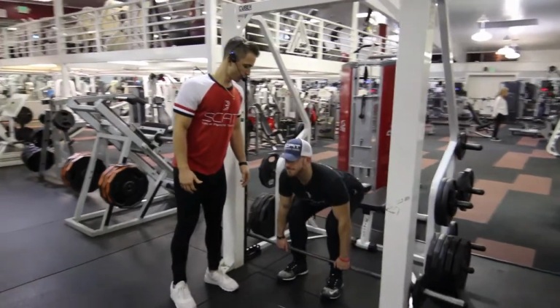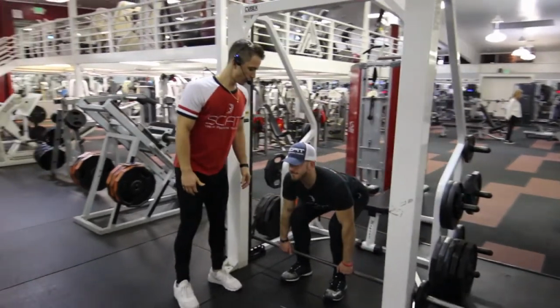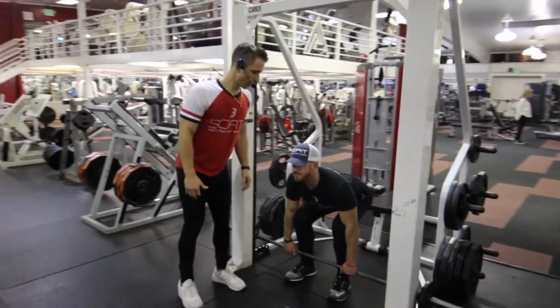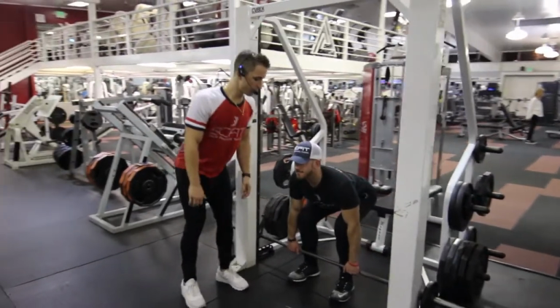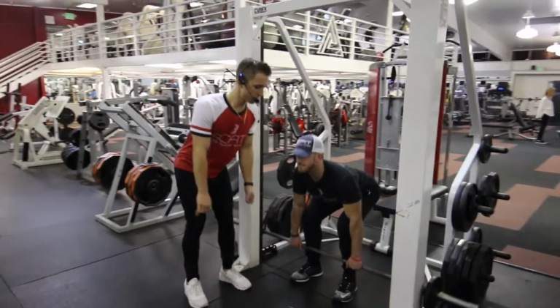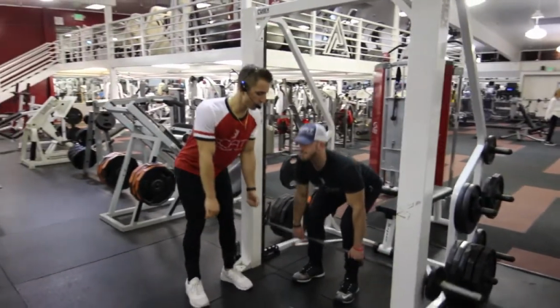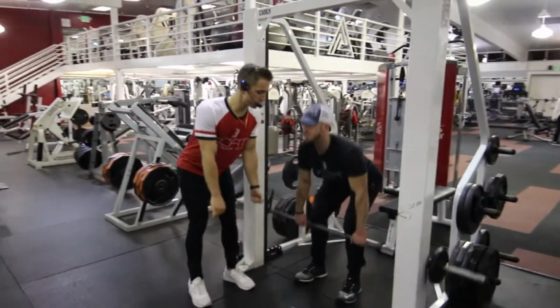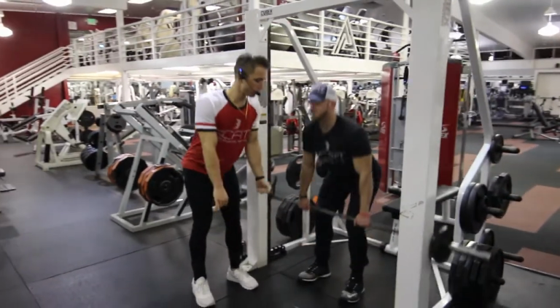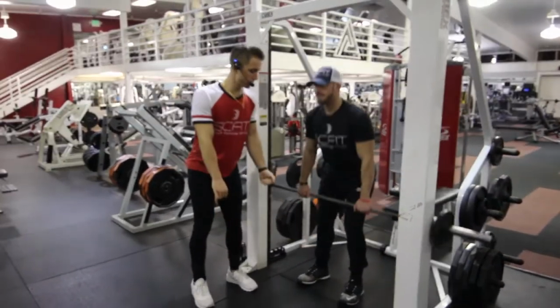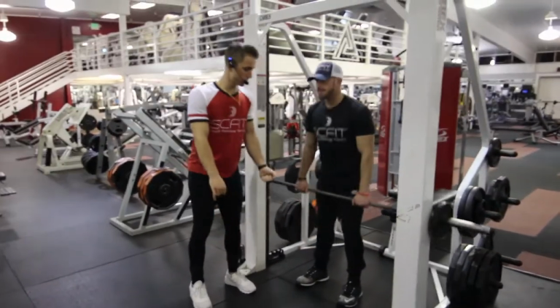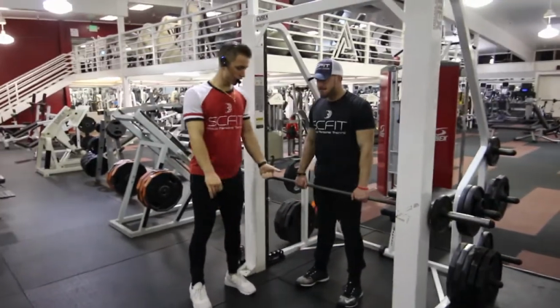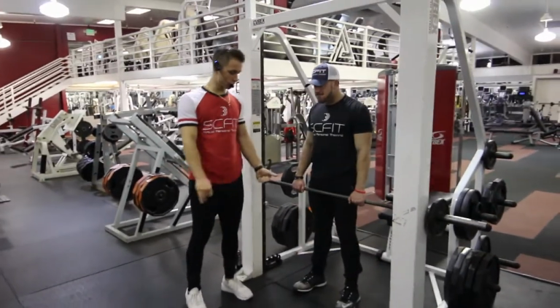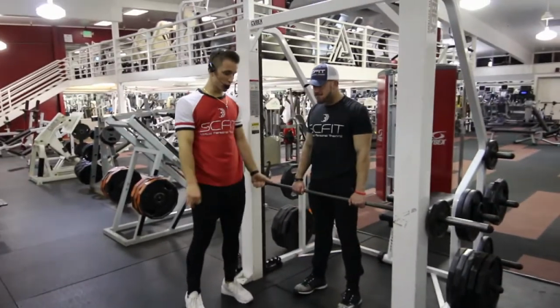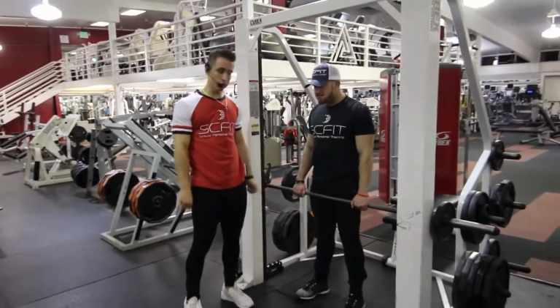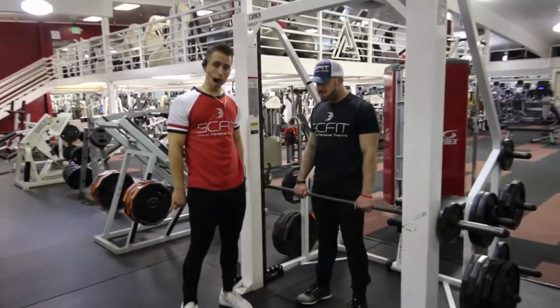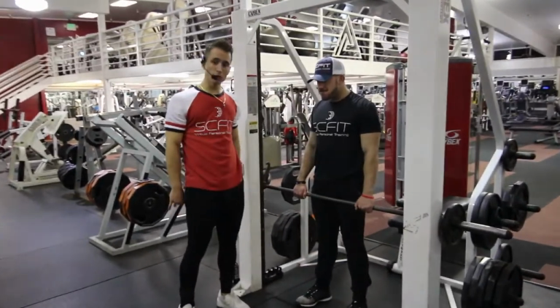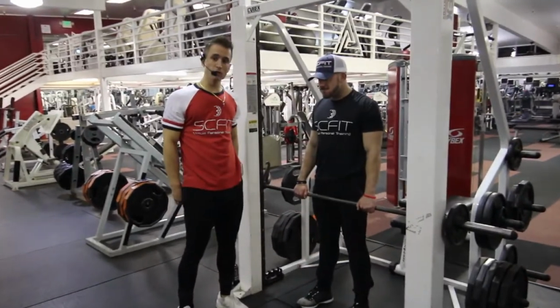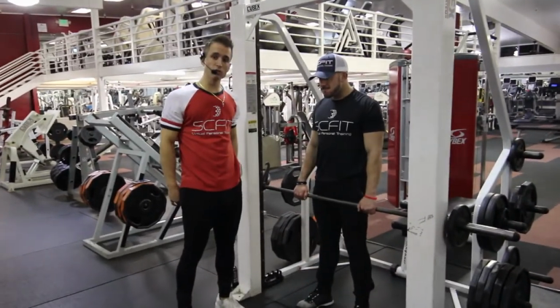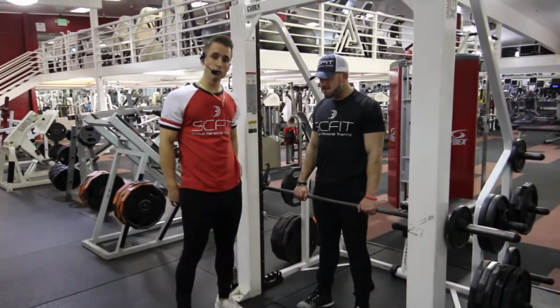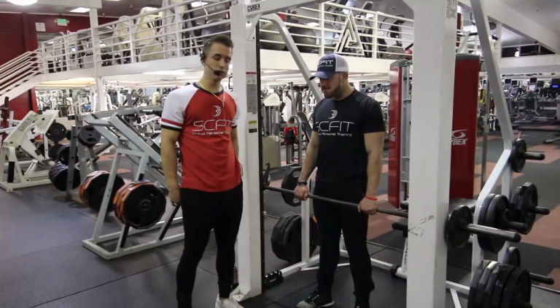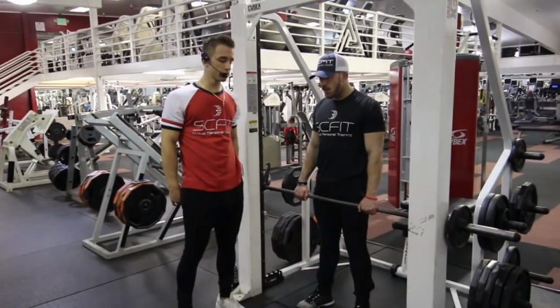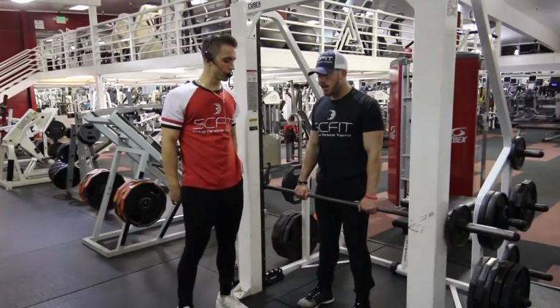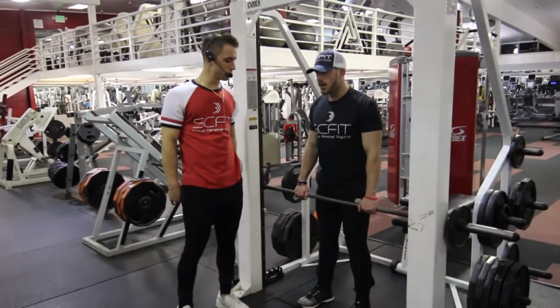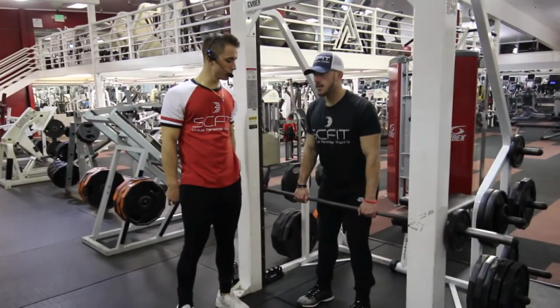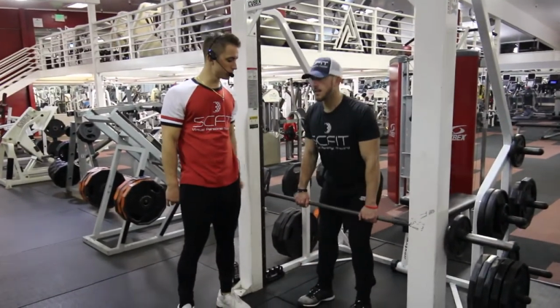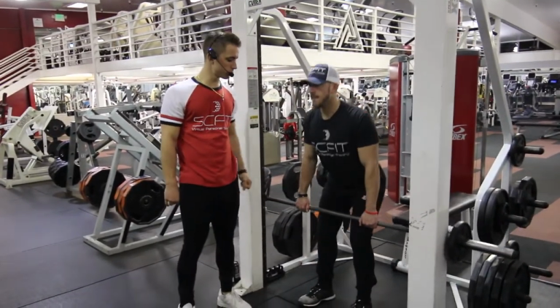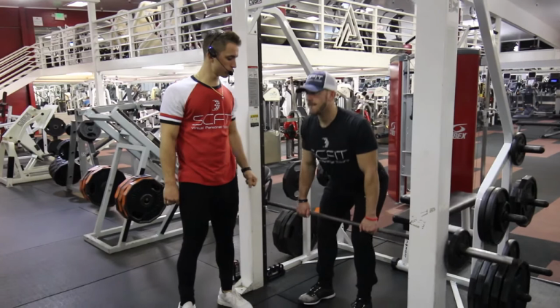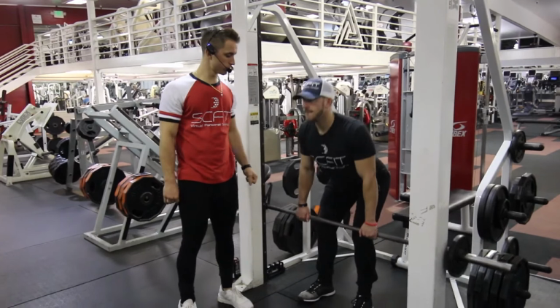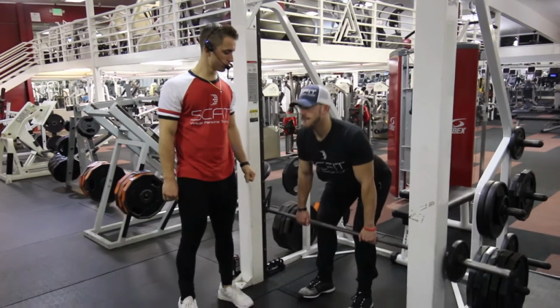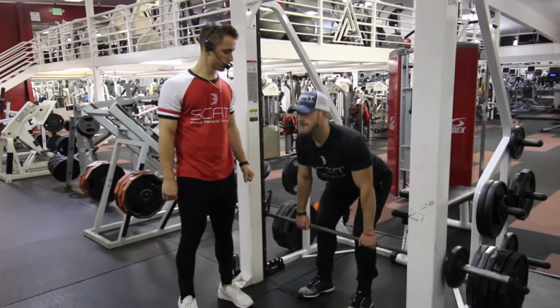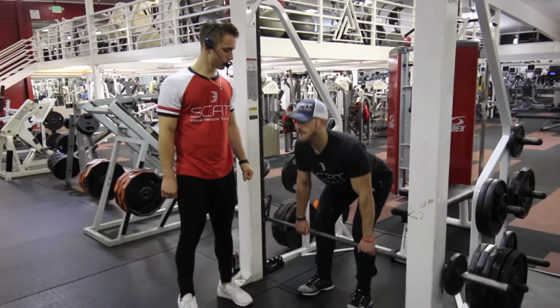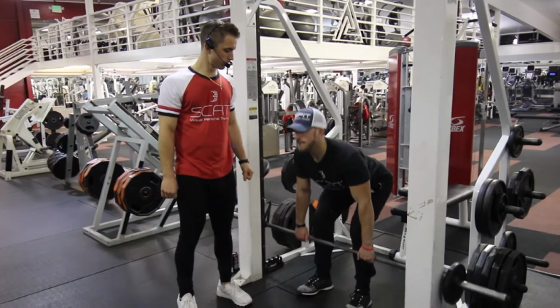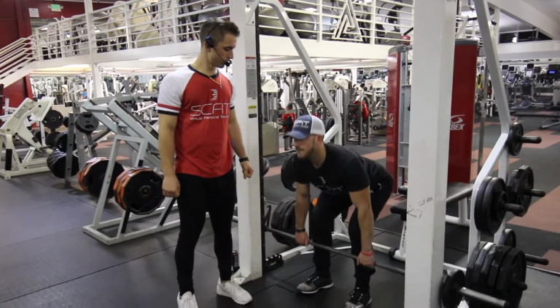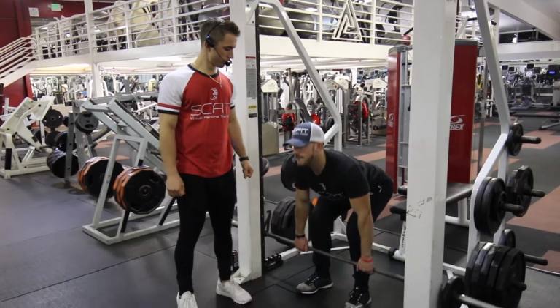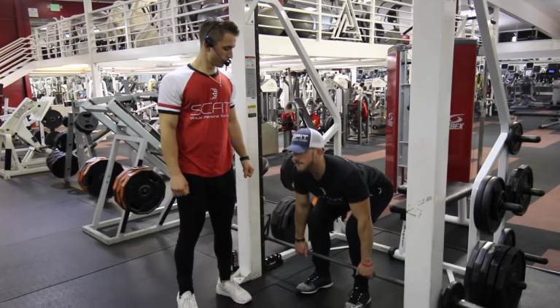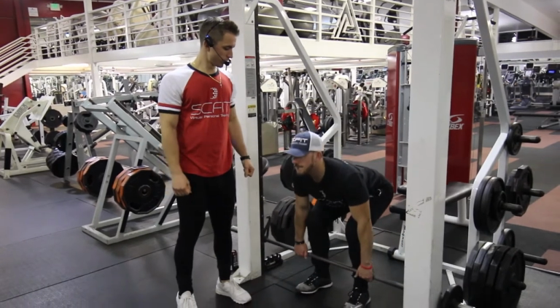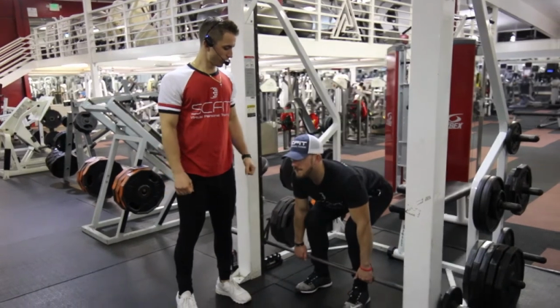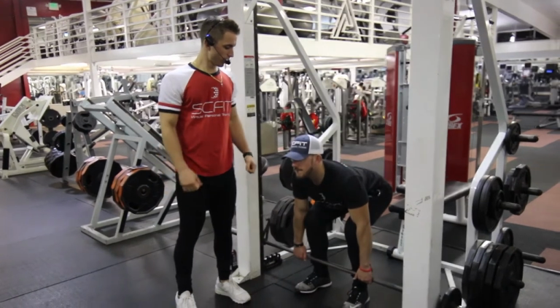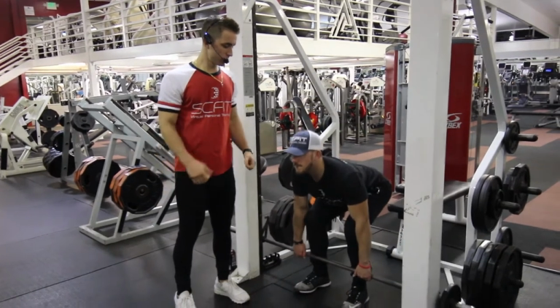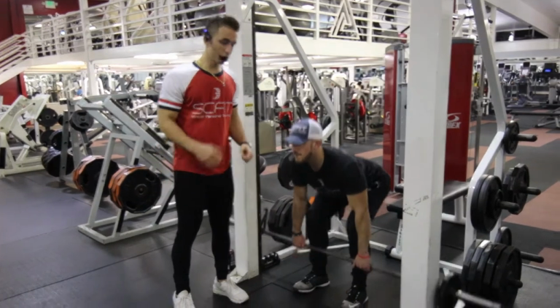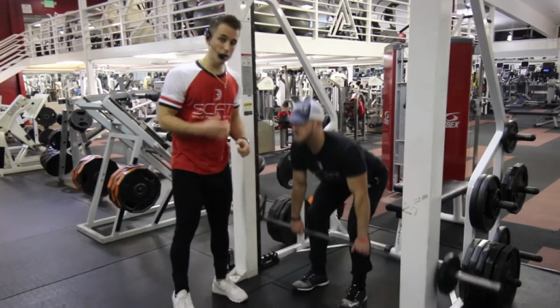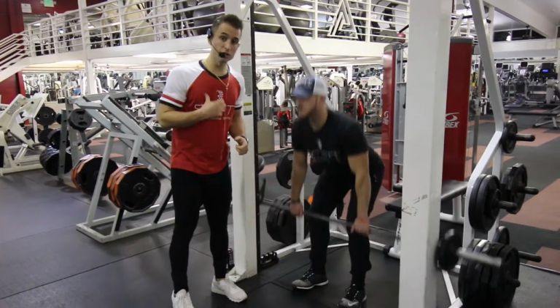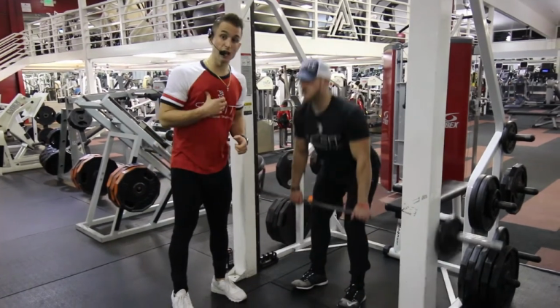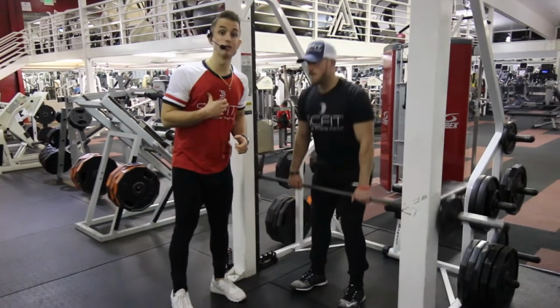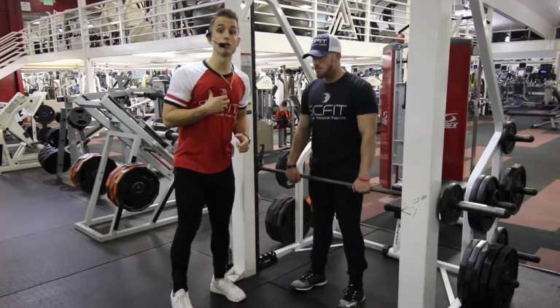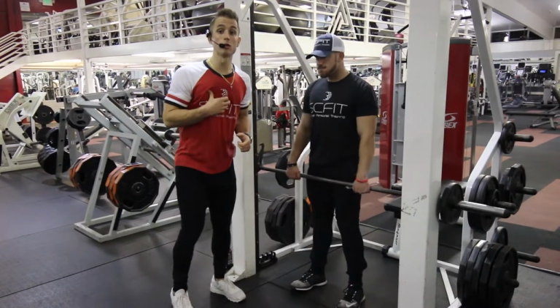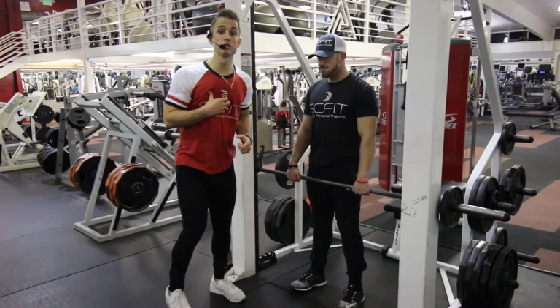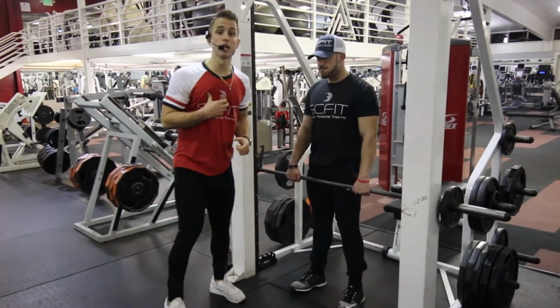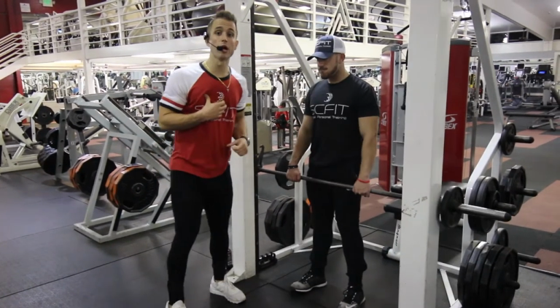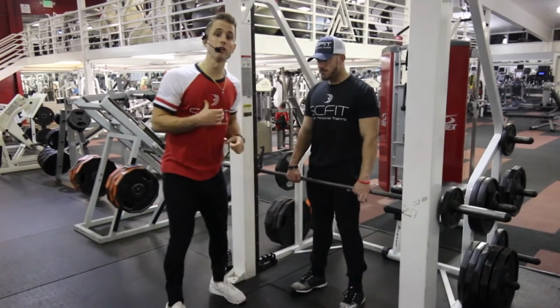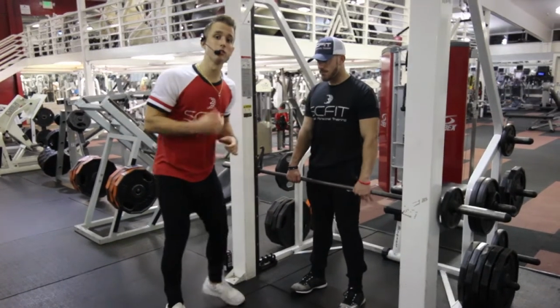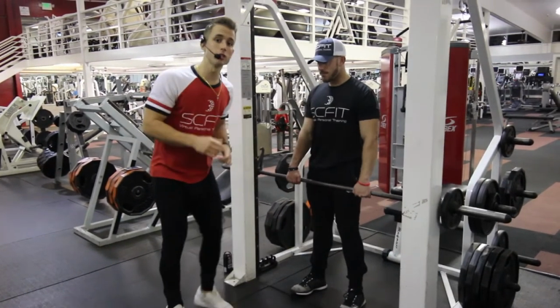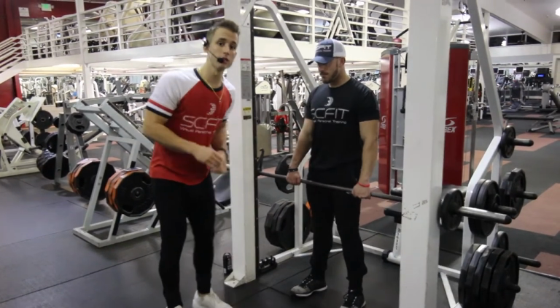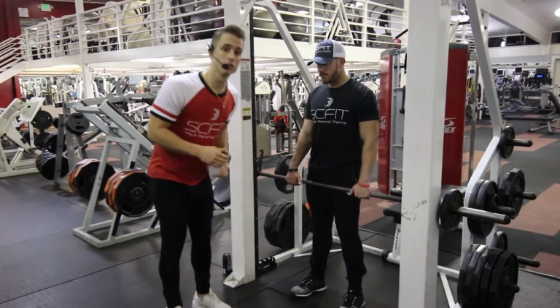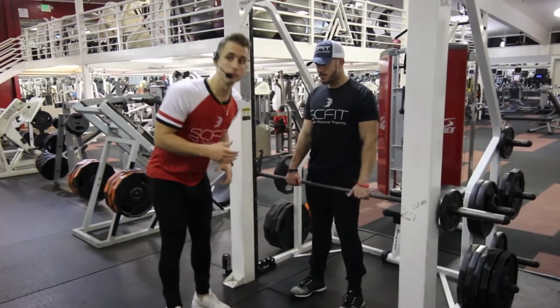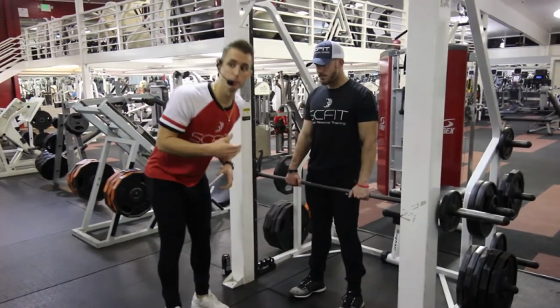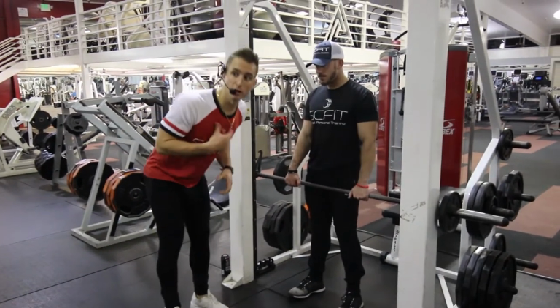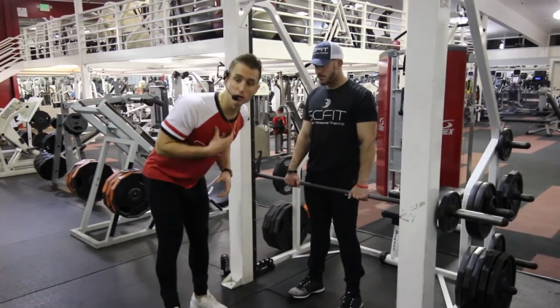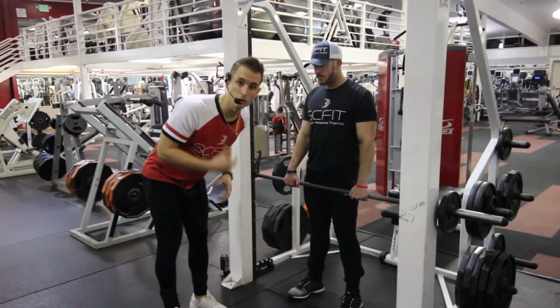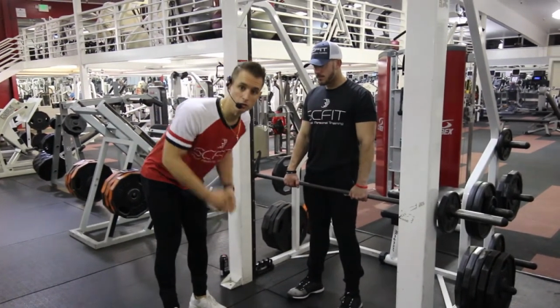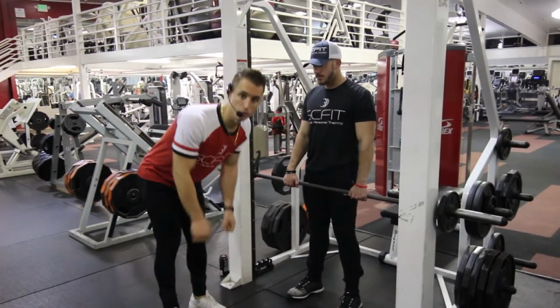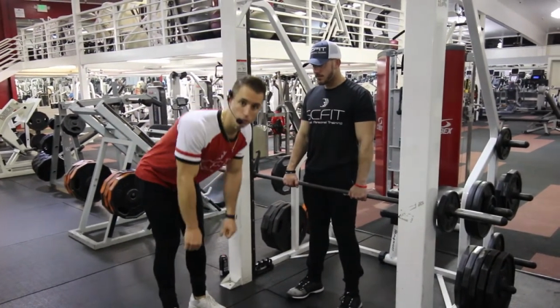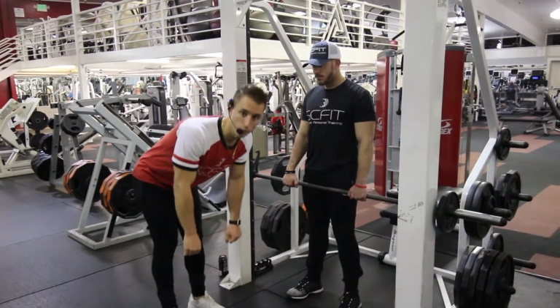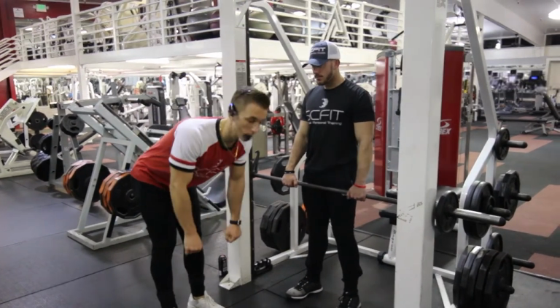As he comes up, he's going to thrust forward and squeeze his glutes. And as he lowers down, his chest comes parallel to the floor.